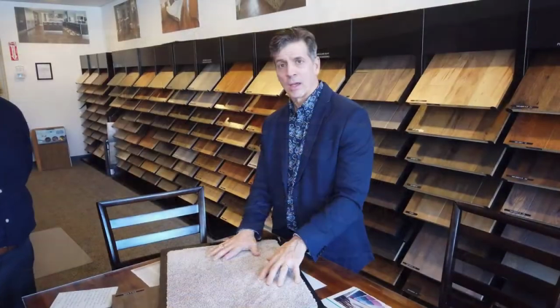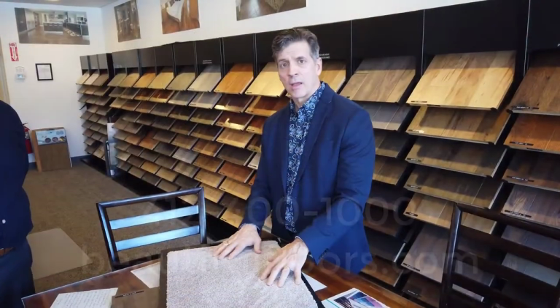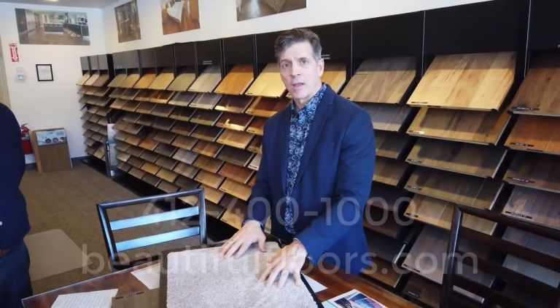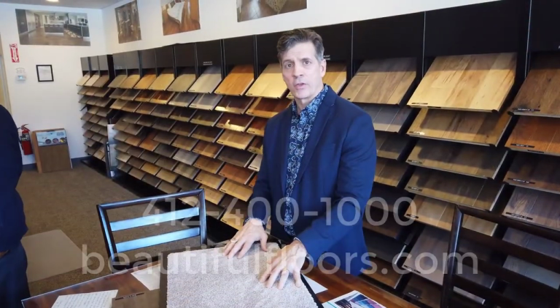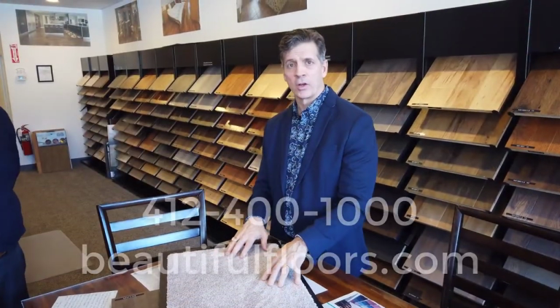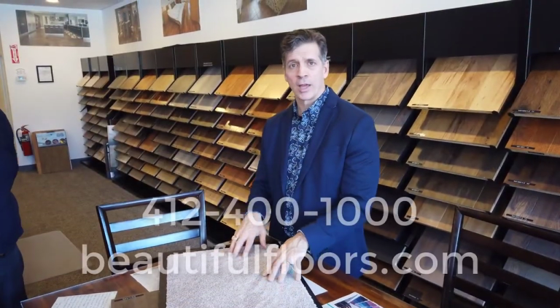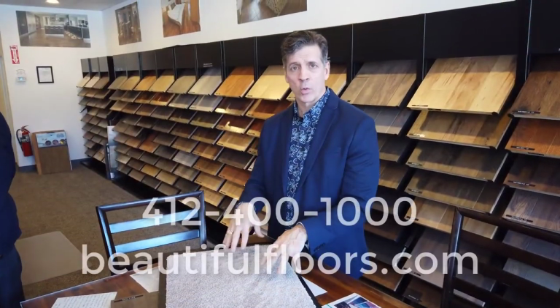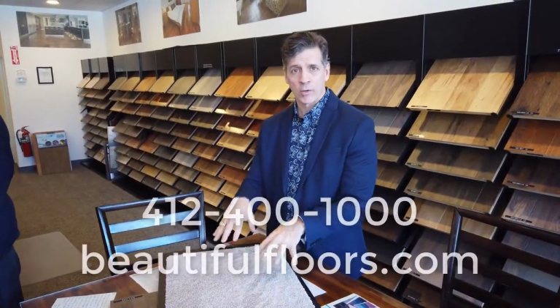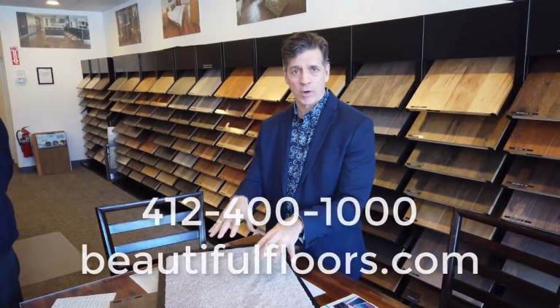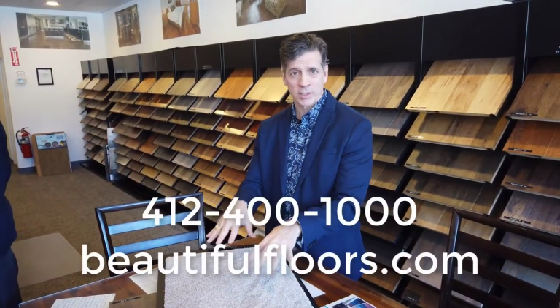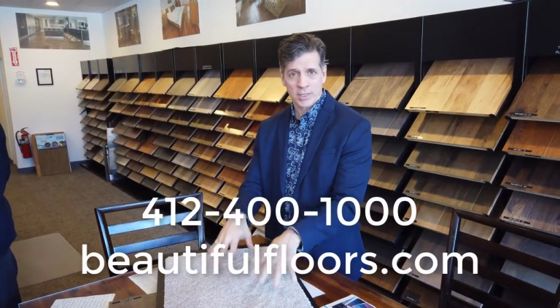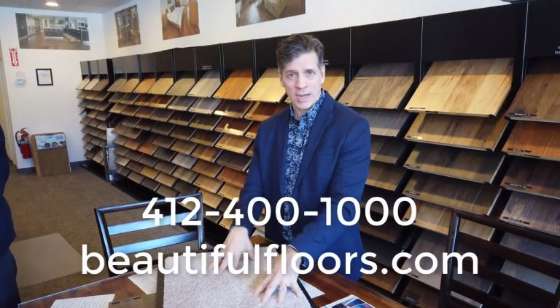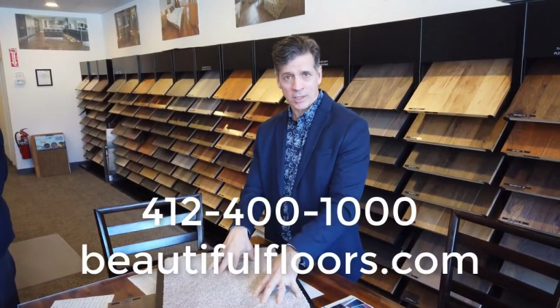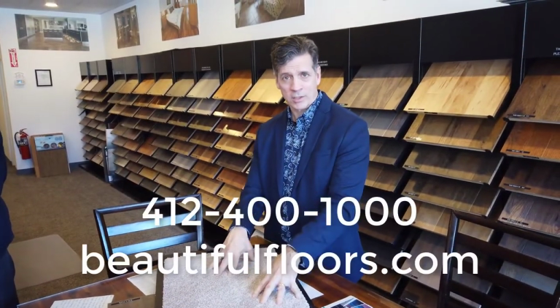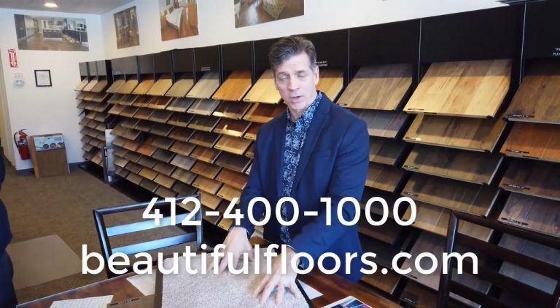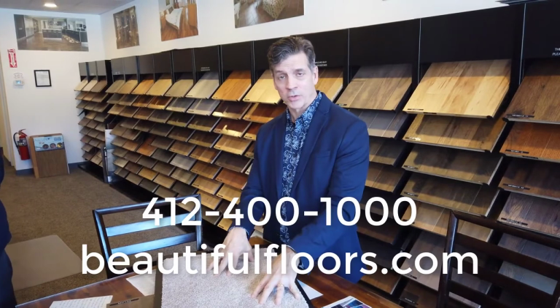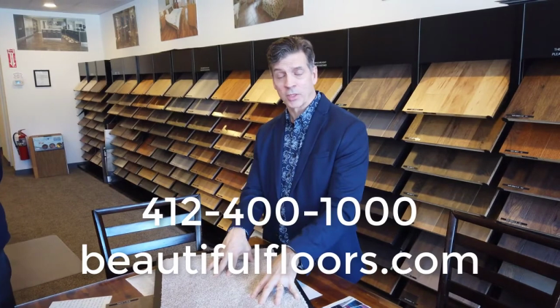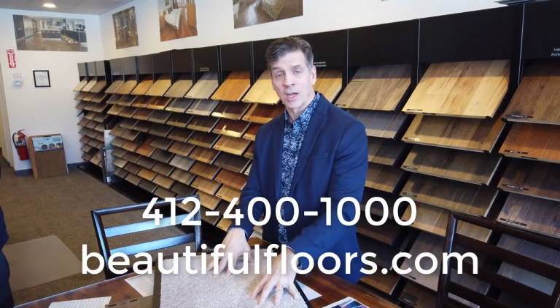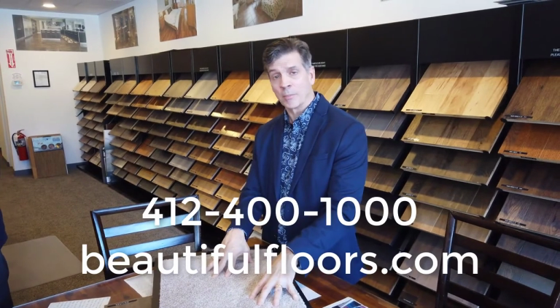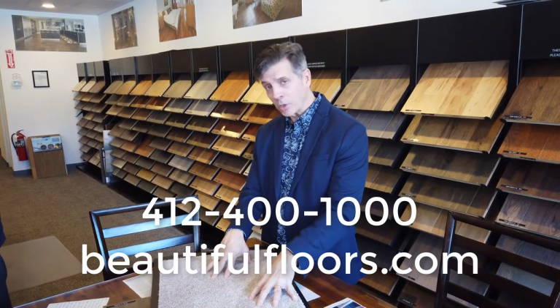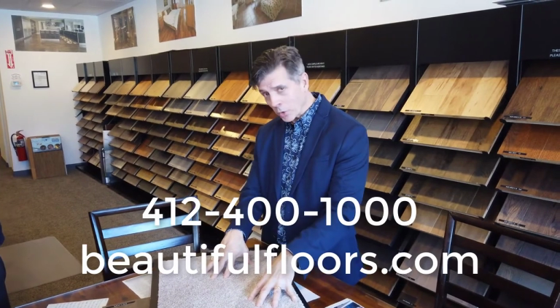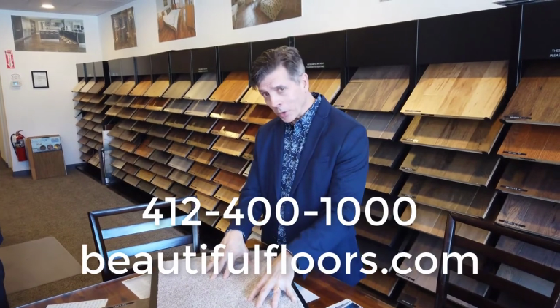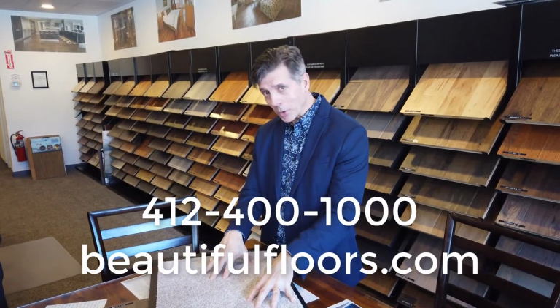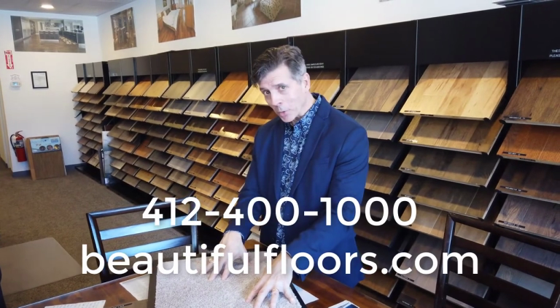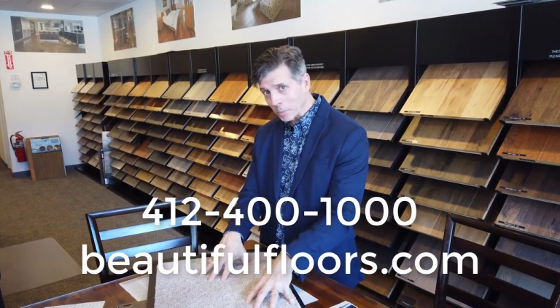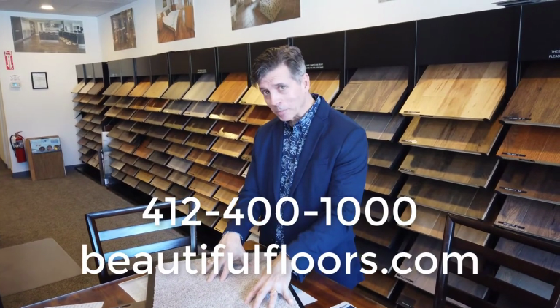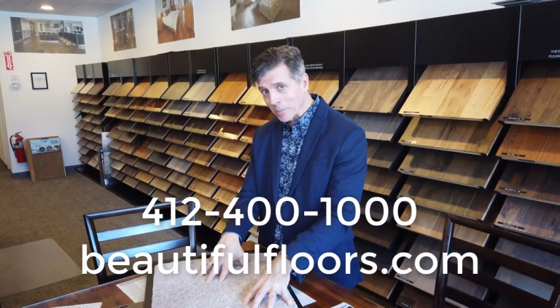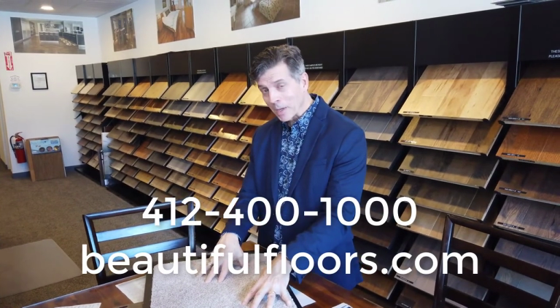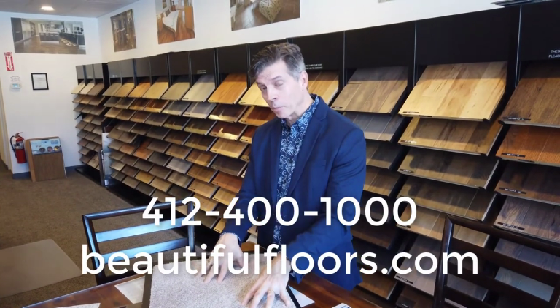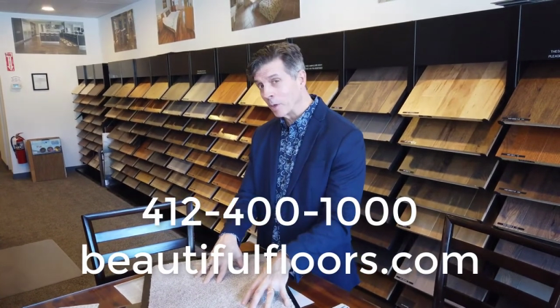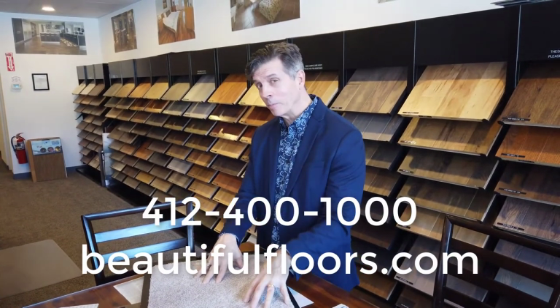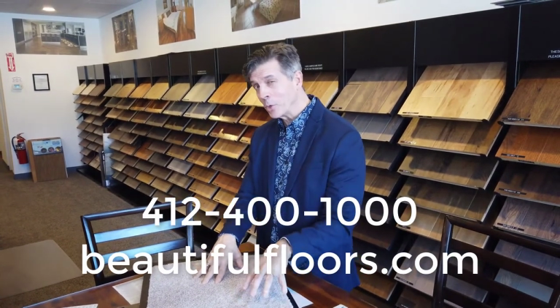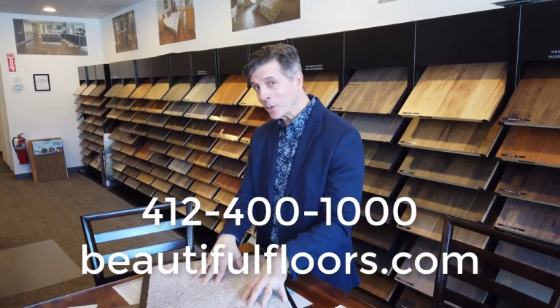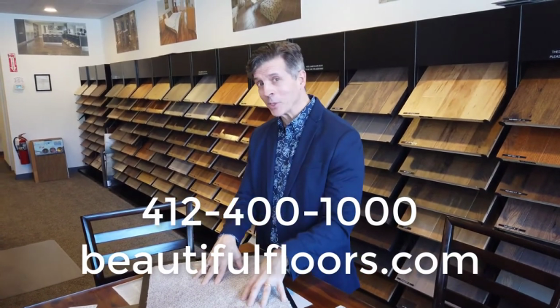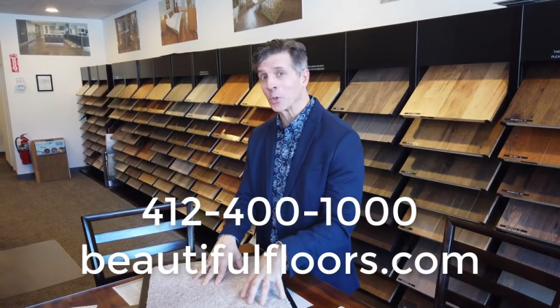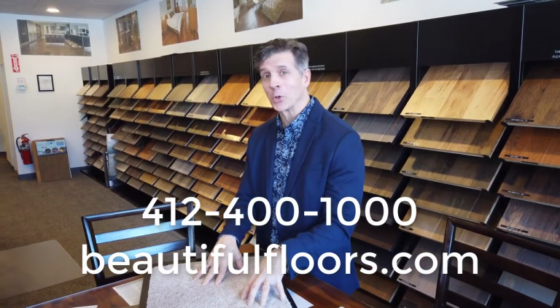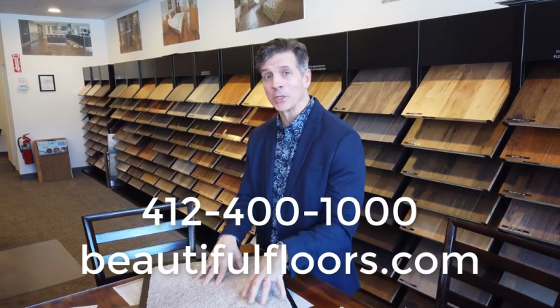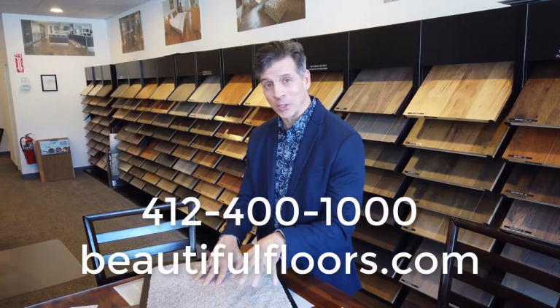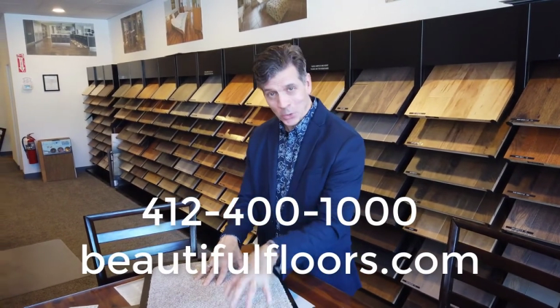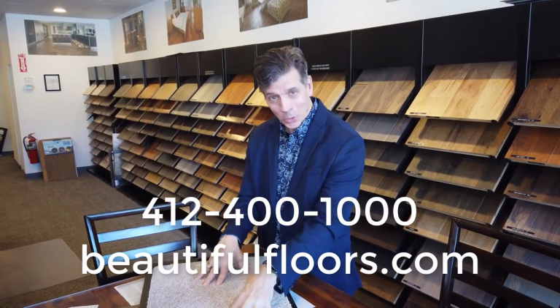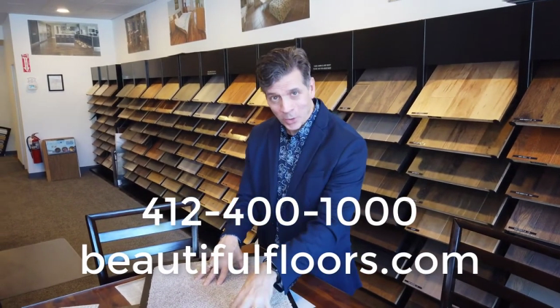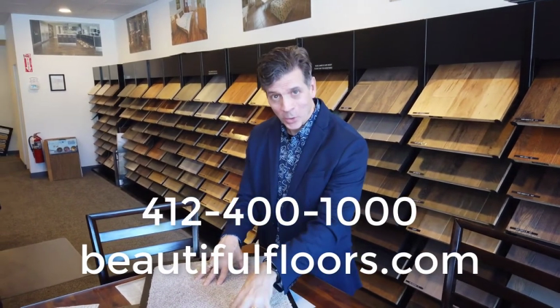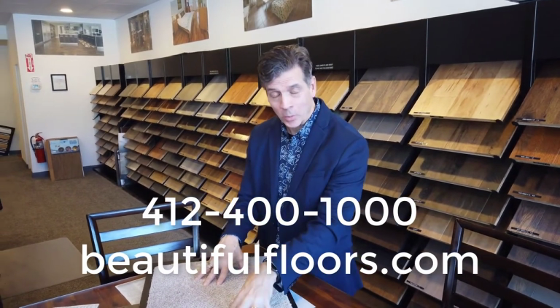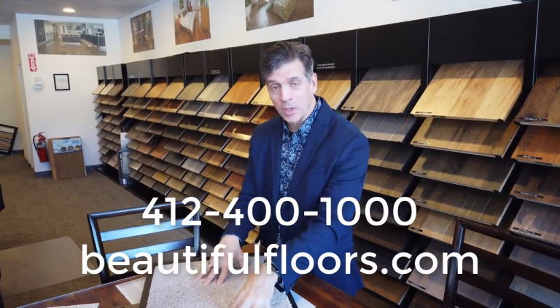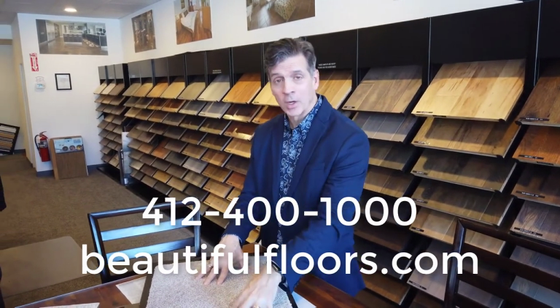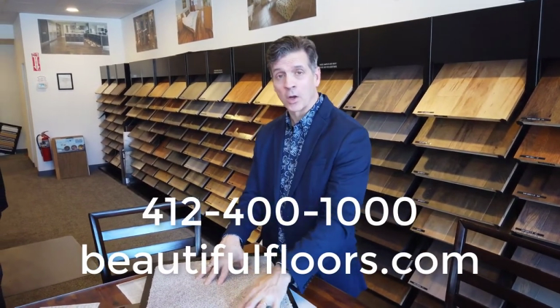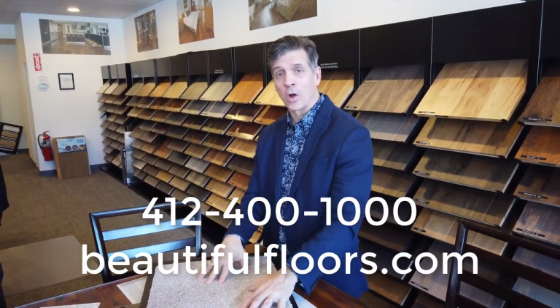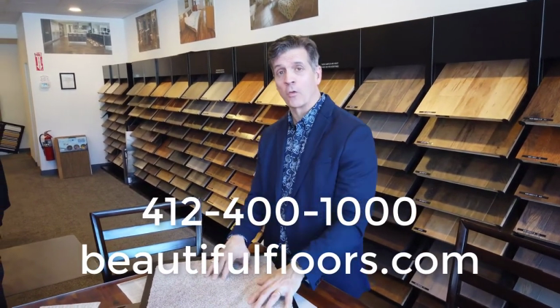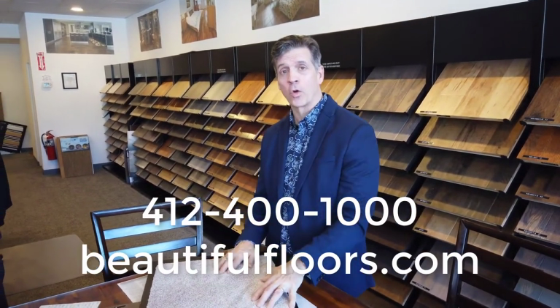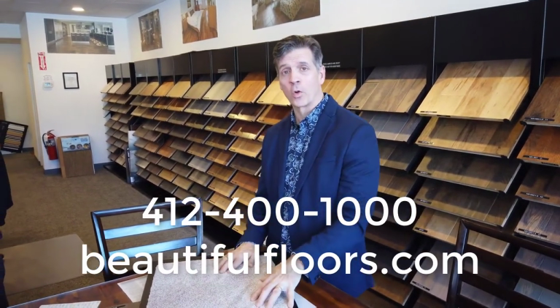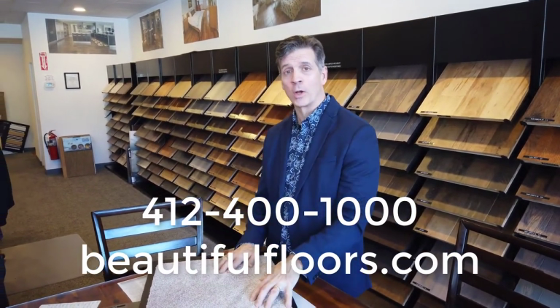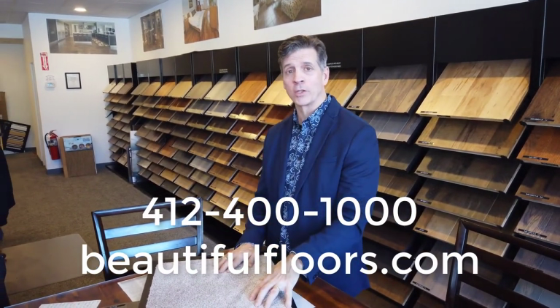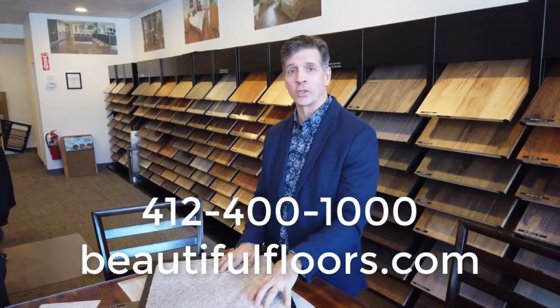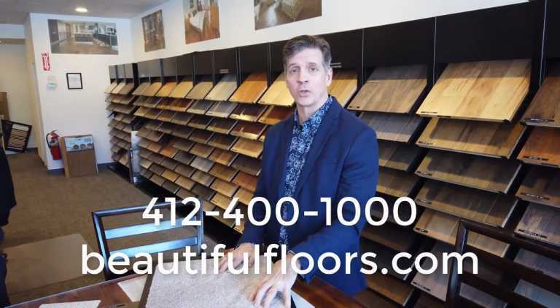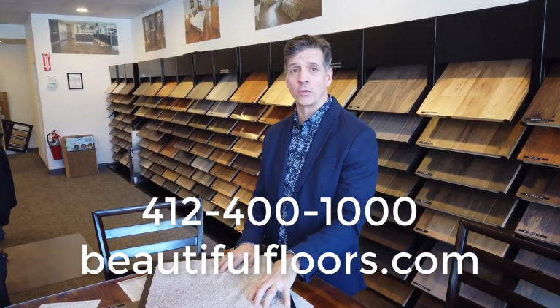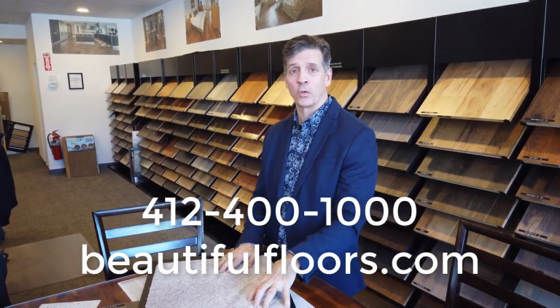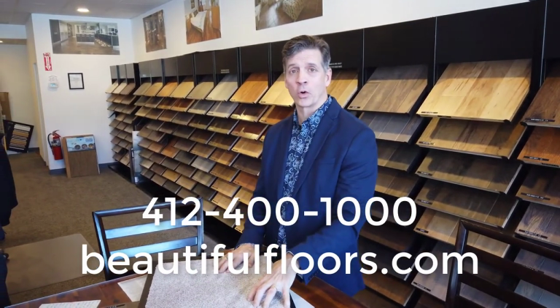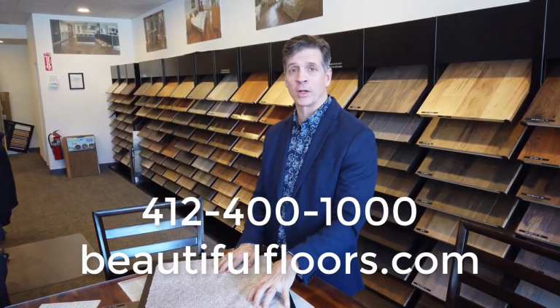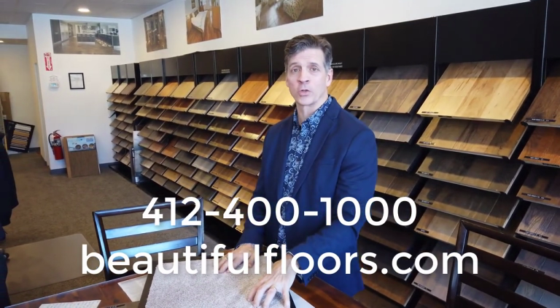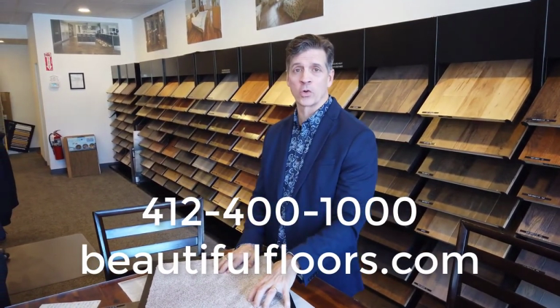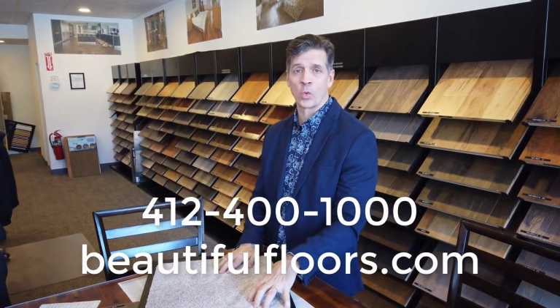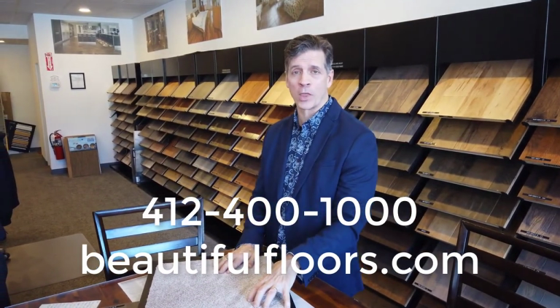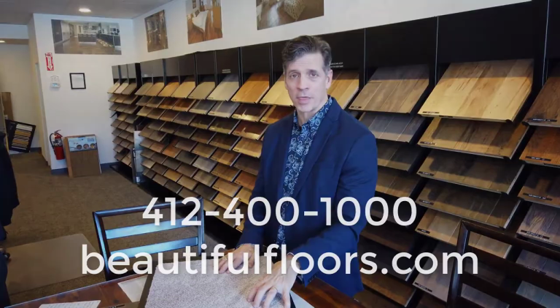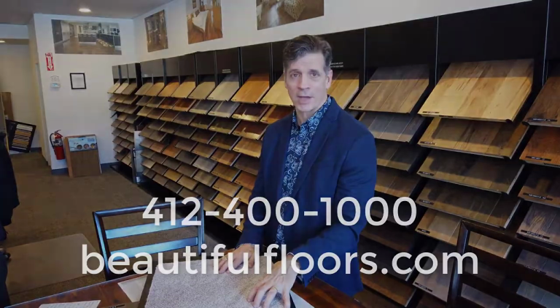If you'd like one of our design consultants to come to your home and bring beauty and joy to your home, call 412-400-1000.